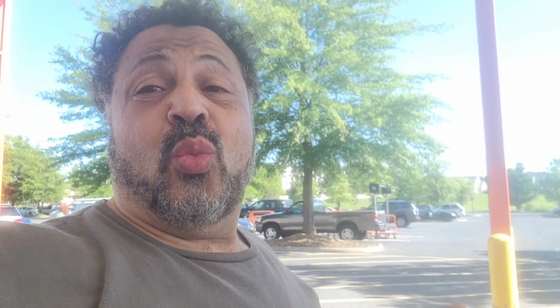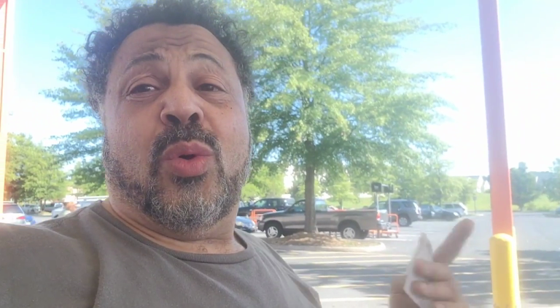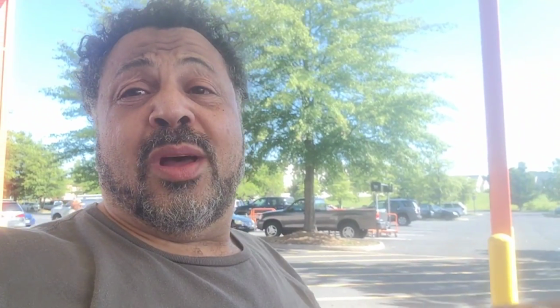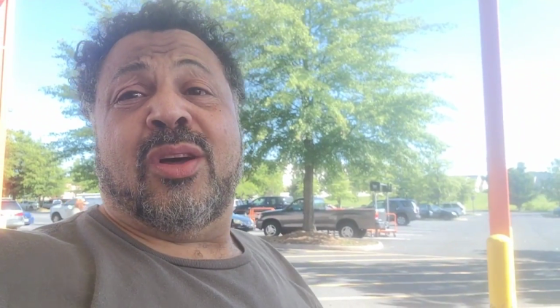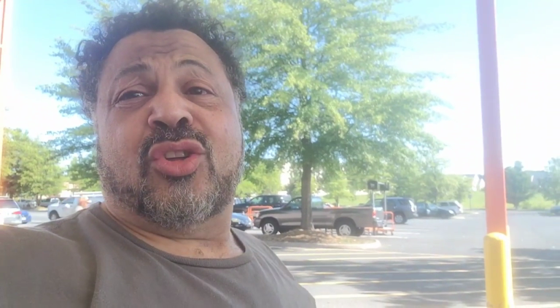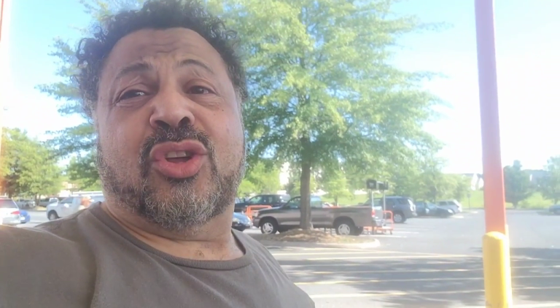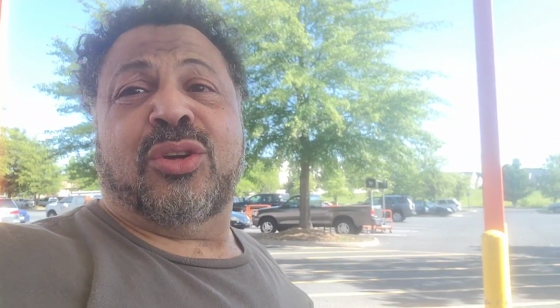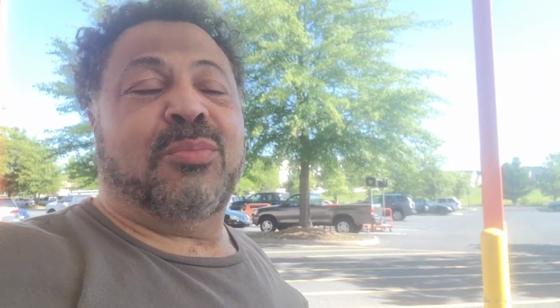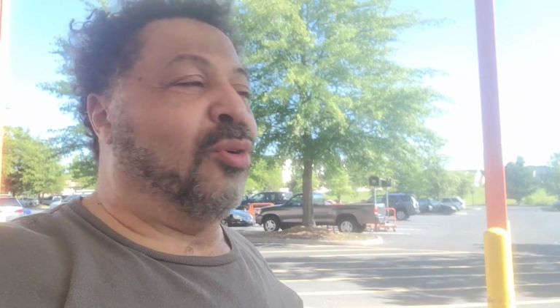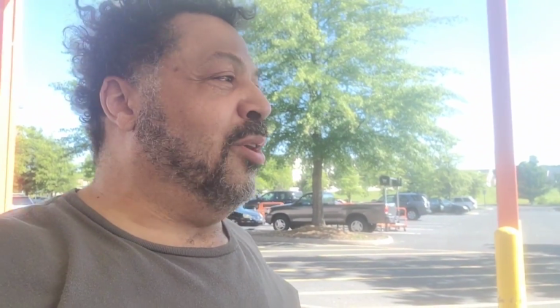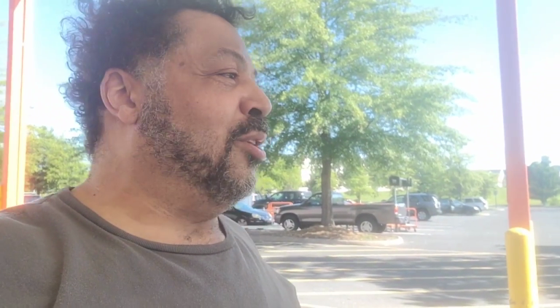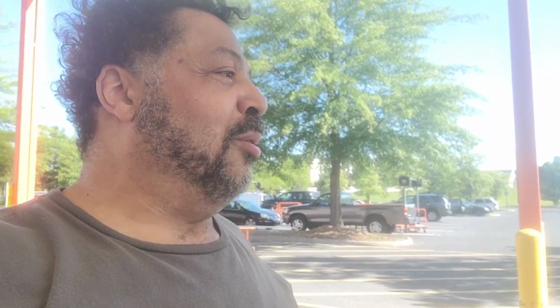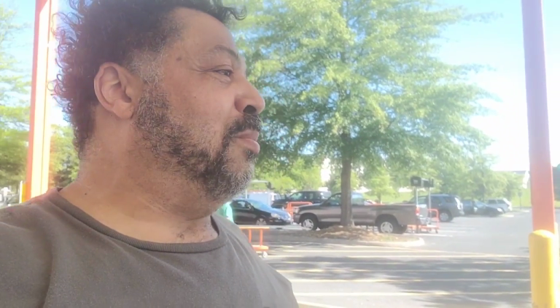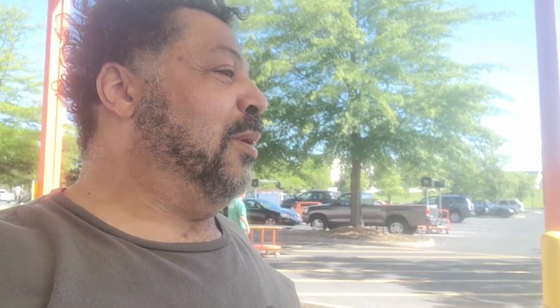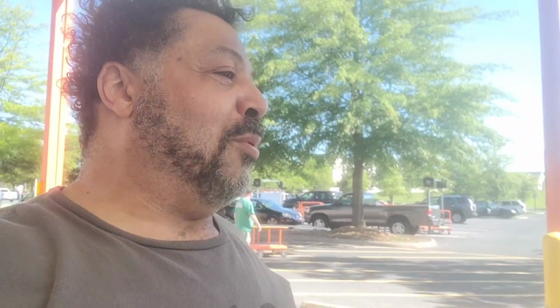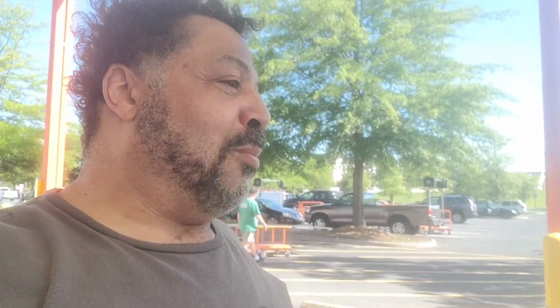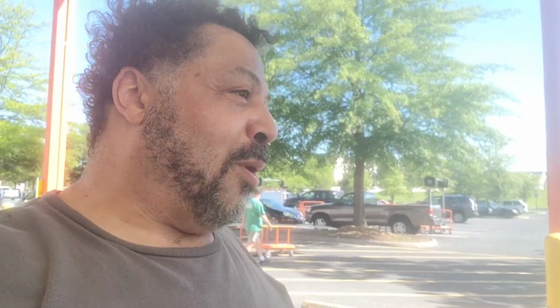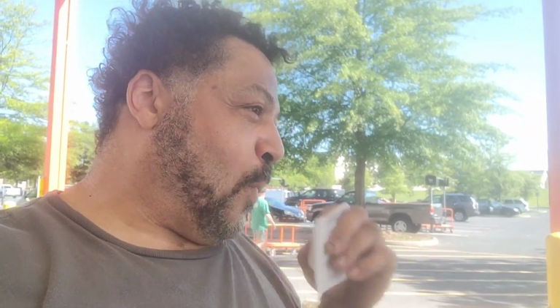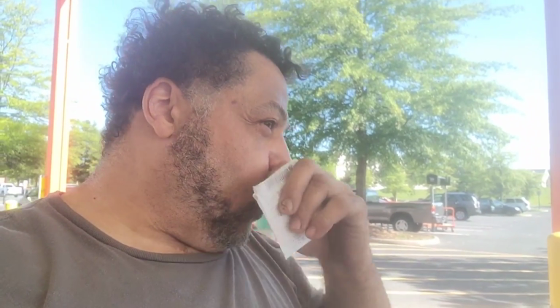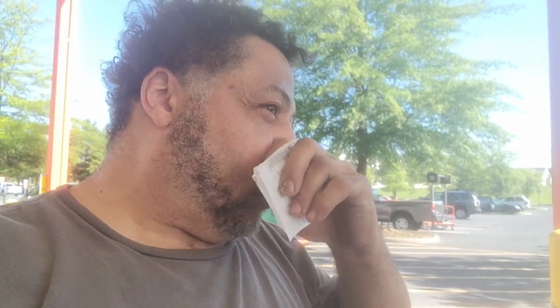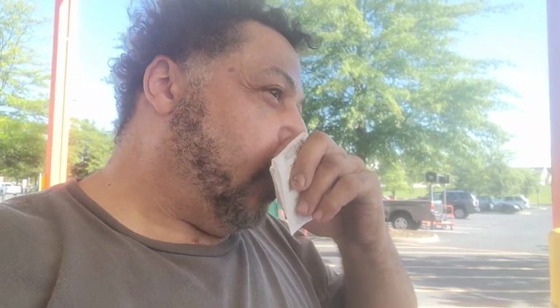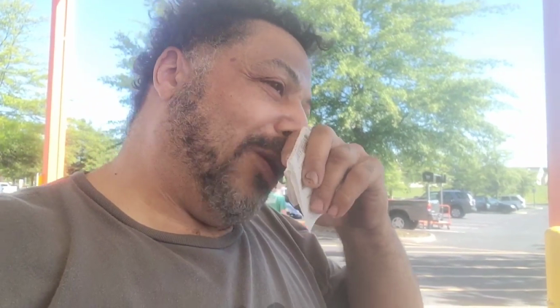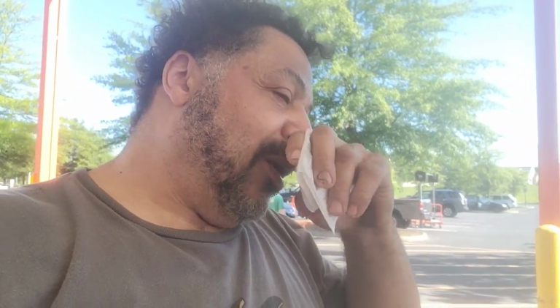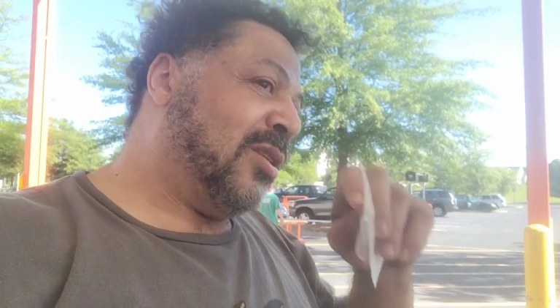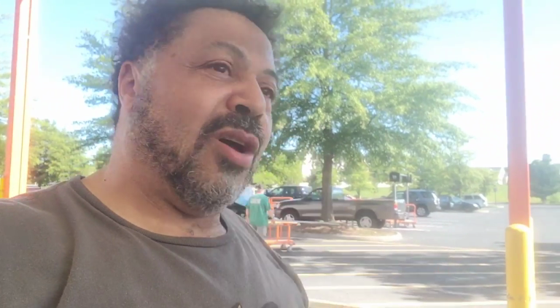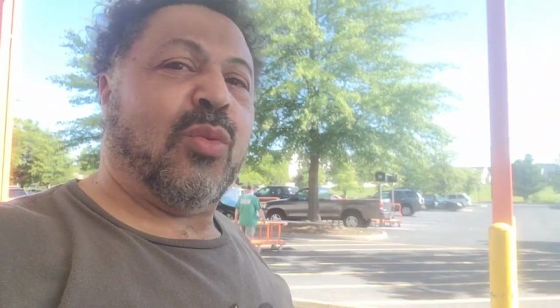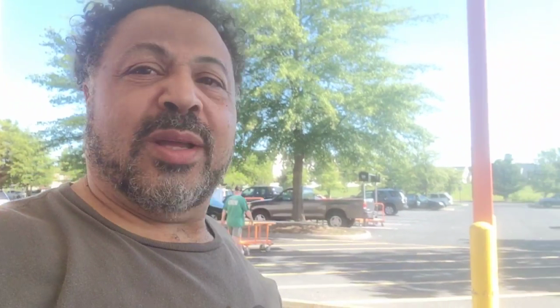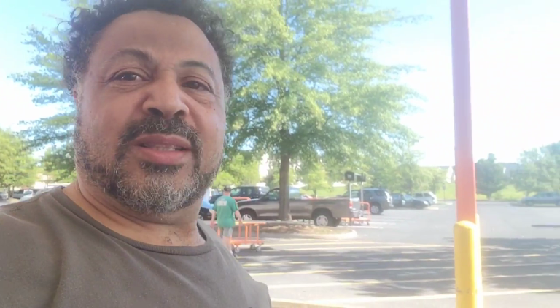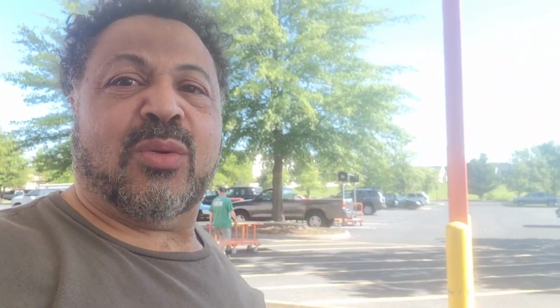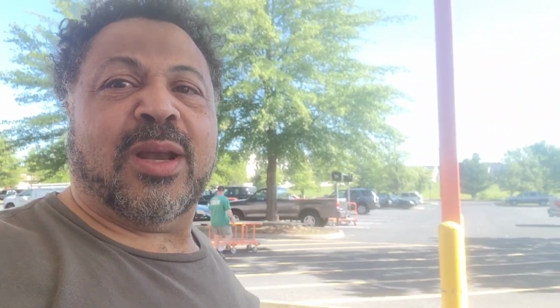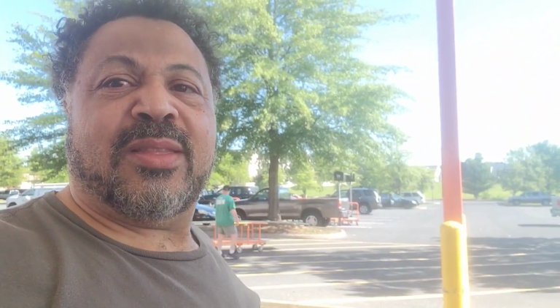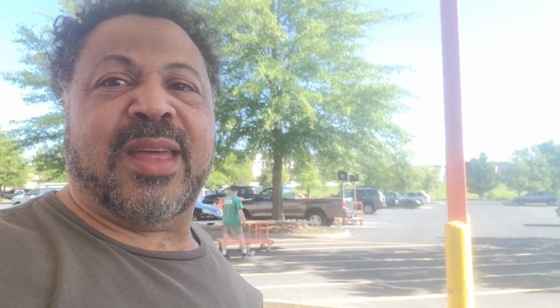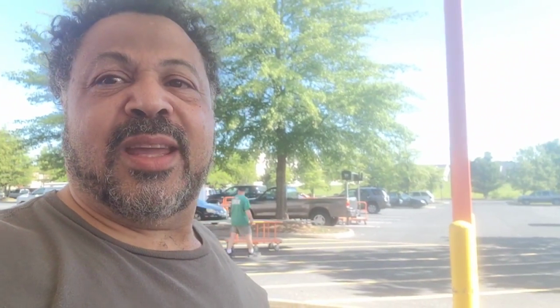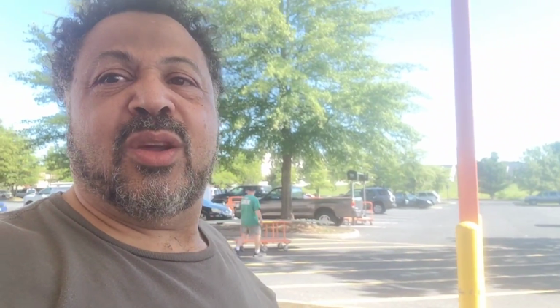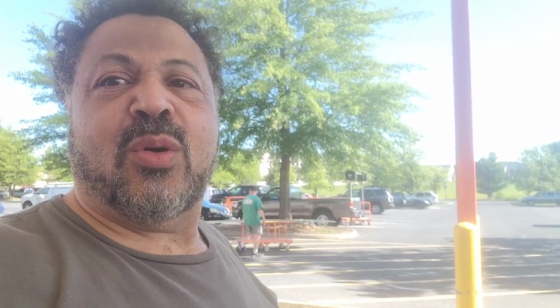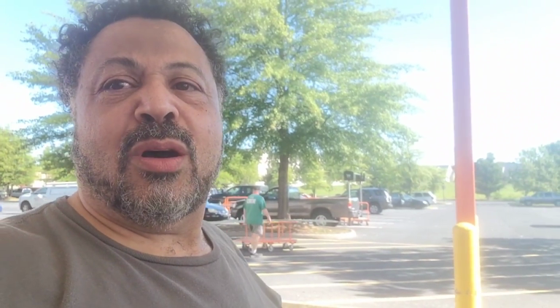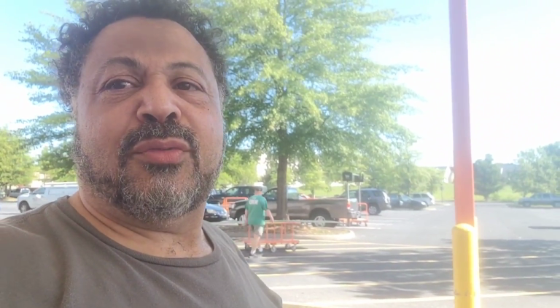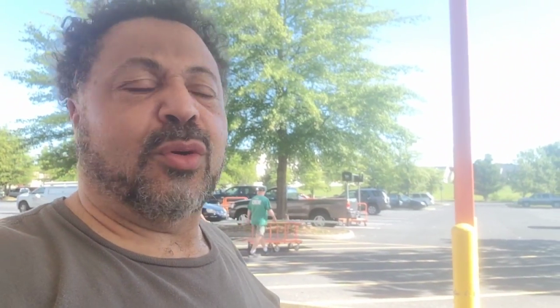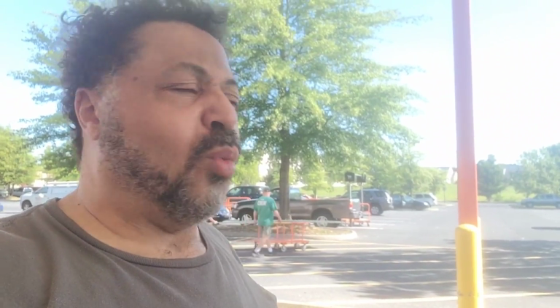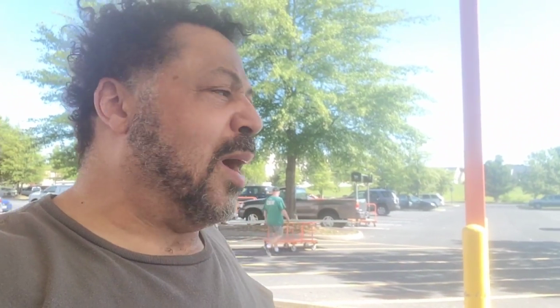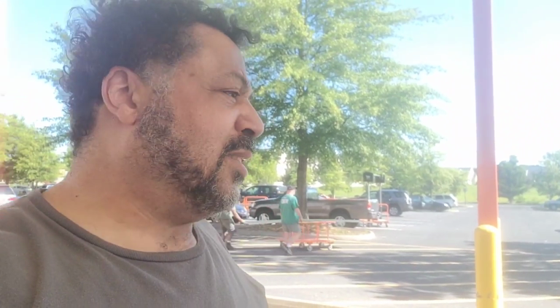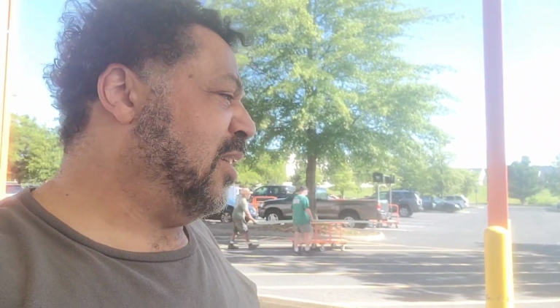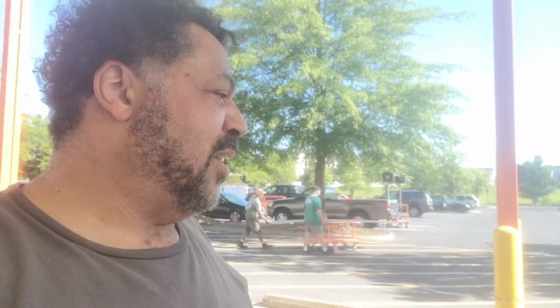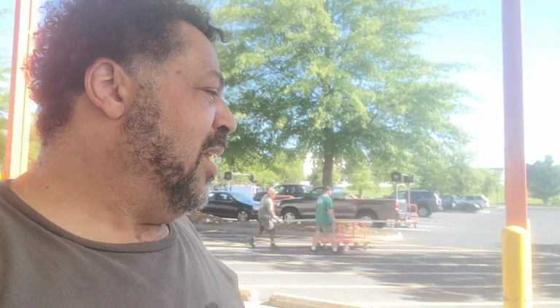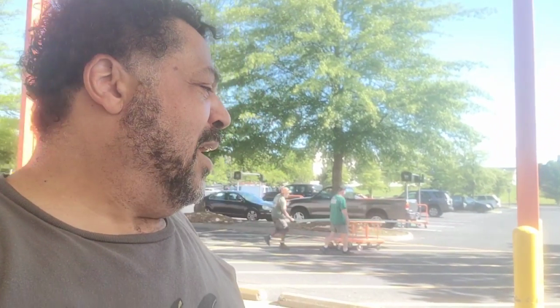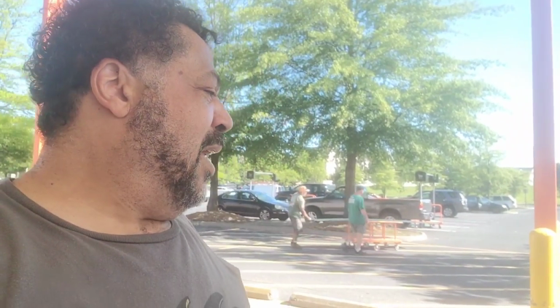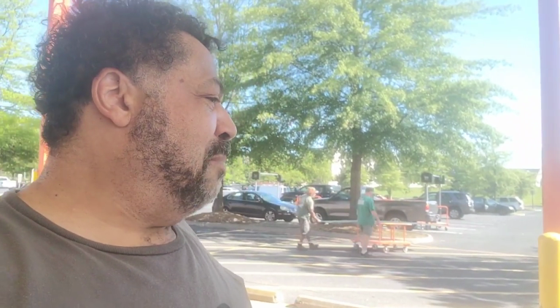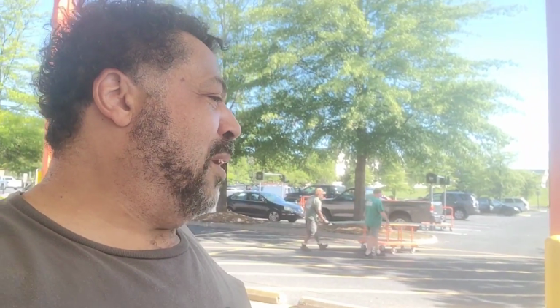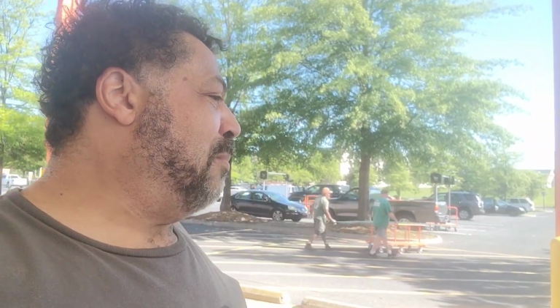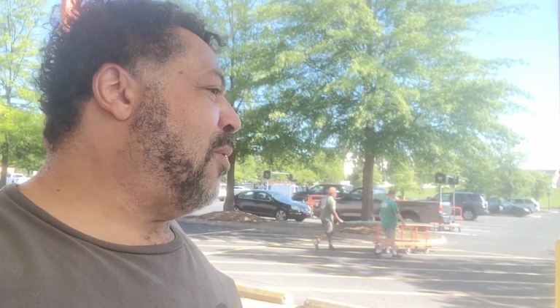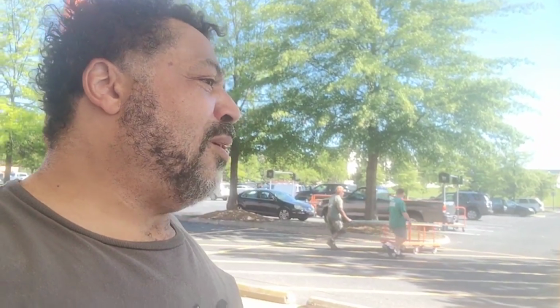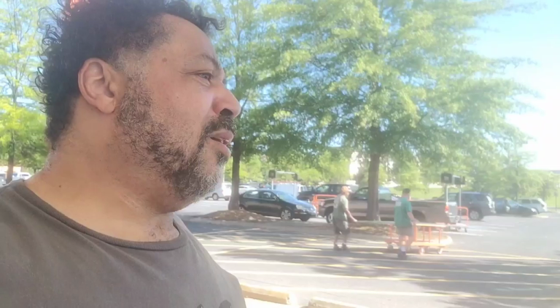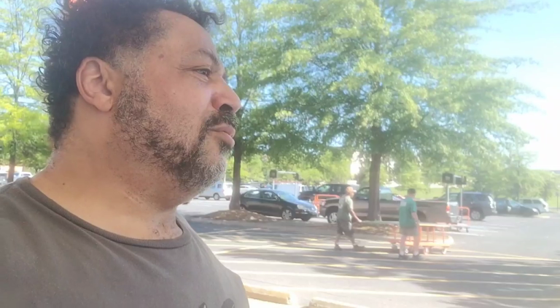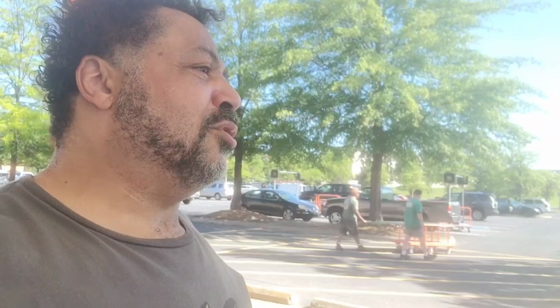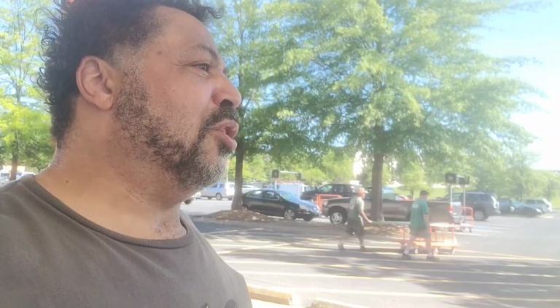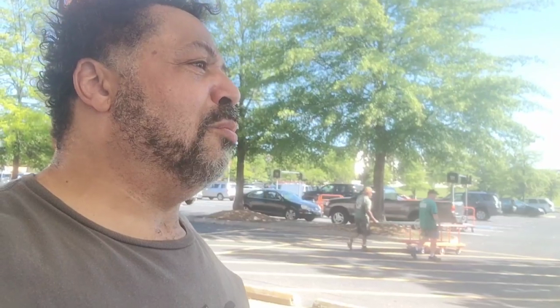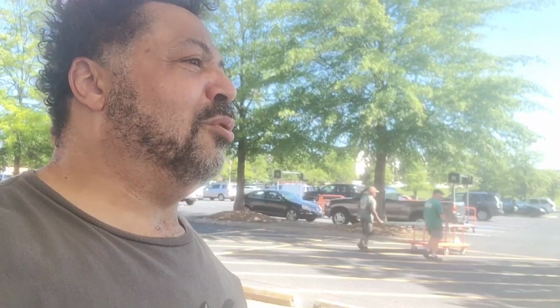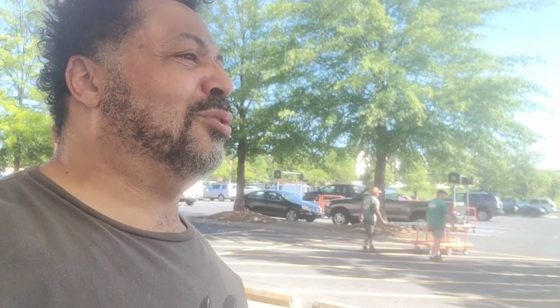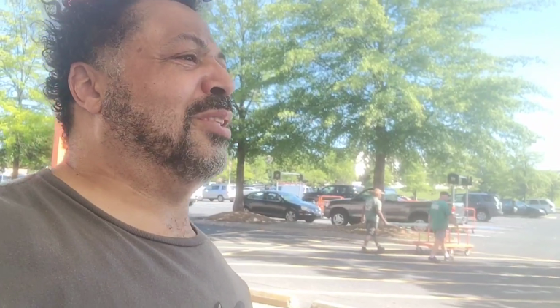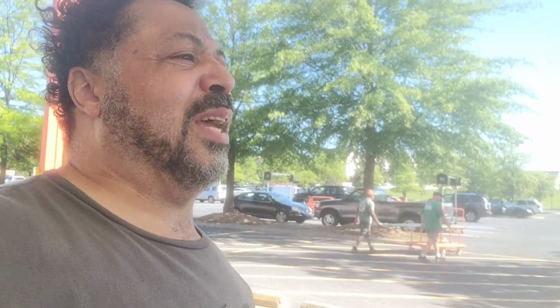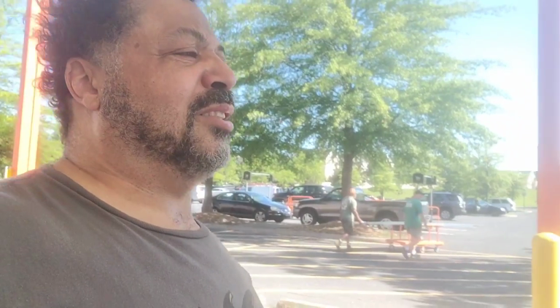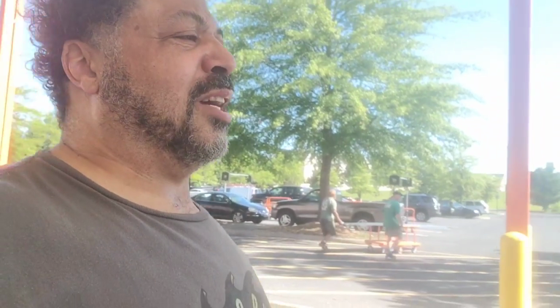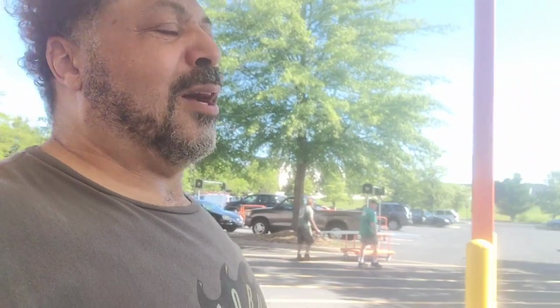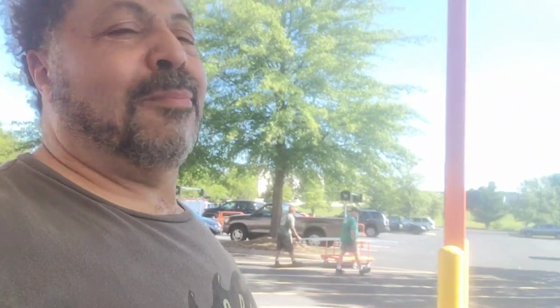Good morning, good people. Mark Holmes here, and as always, I want to thank you all for watching and being part of Joe Boo's Day Job.